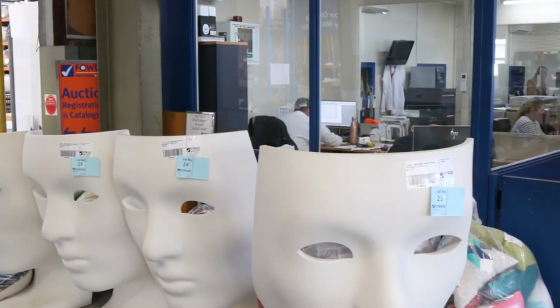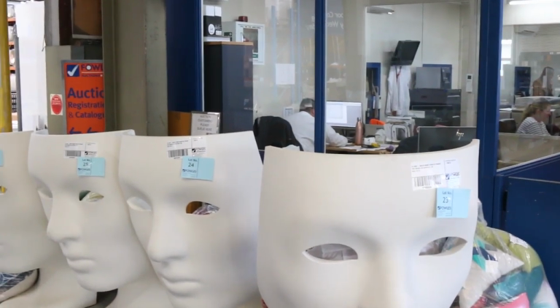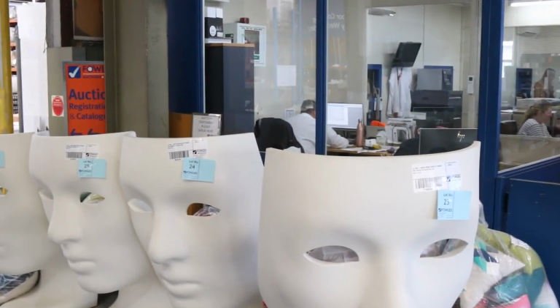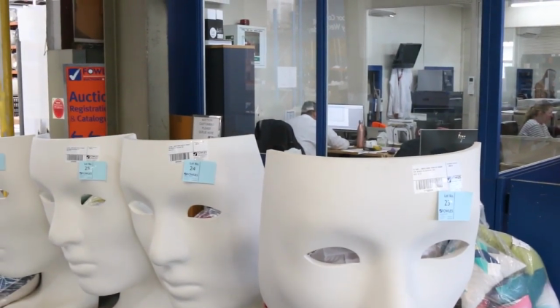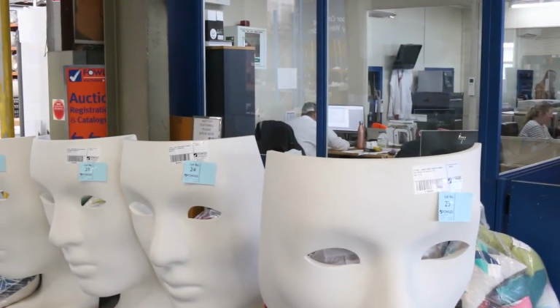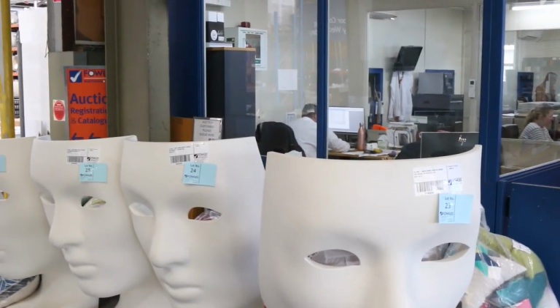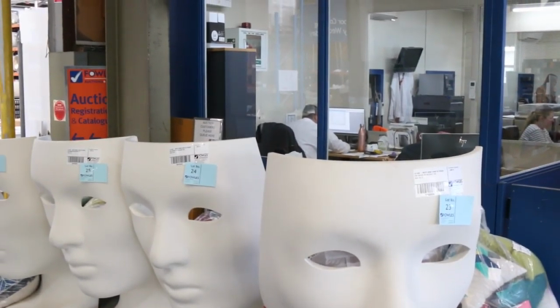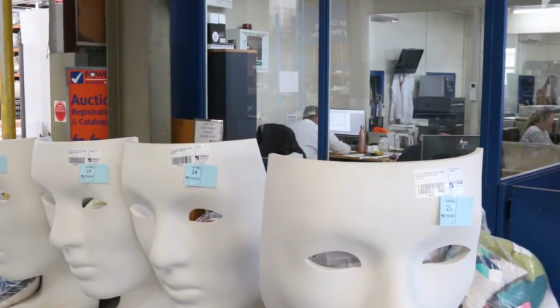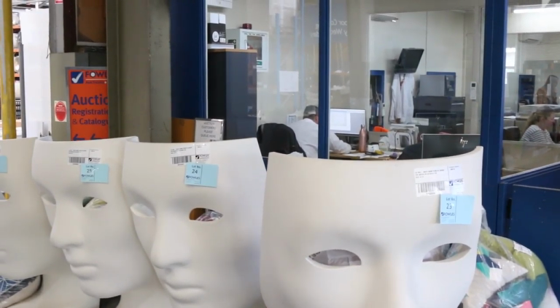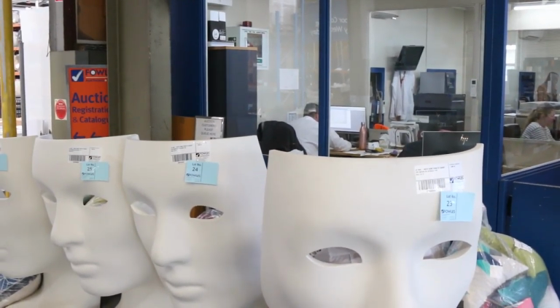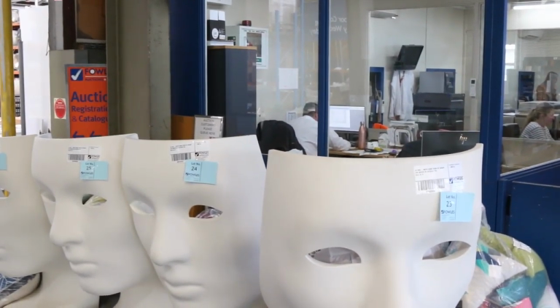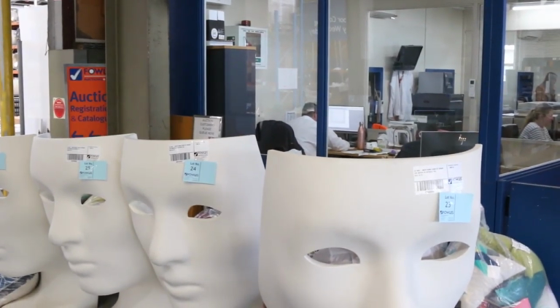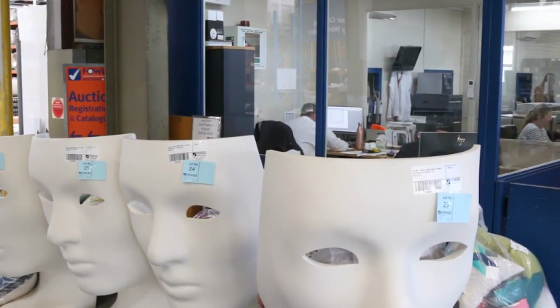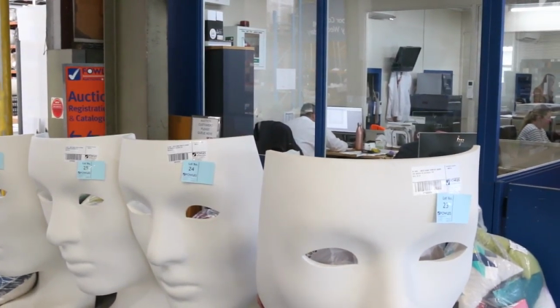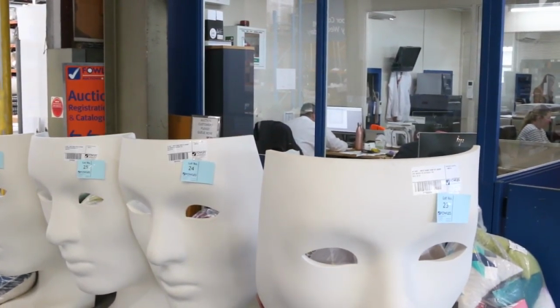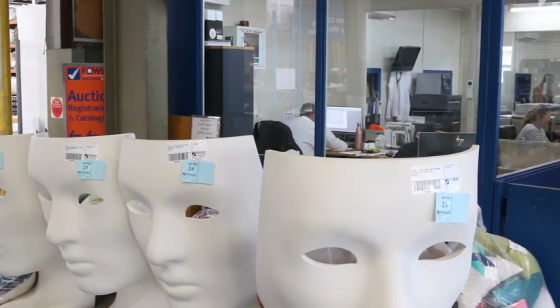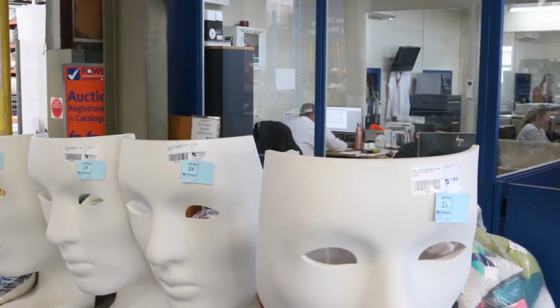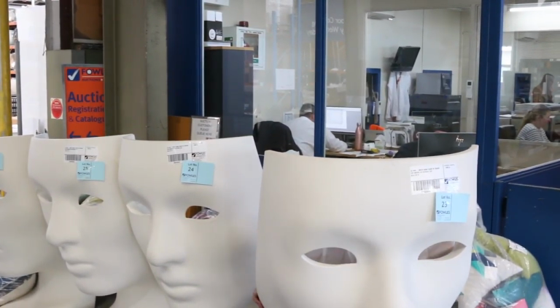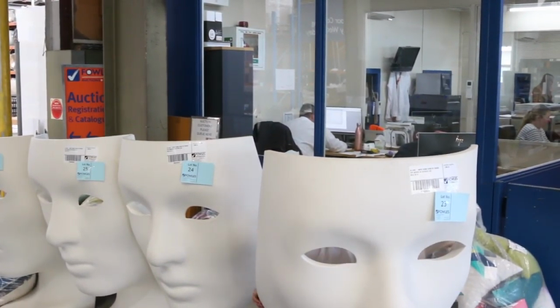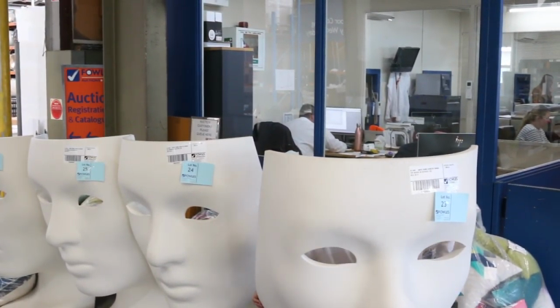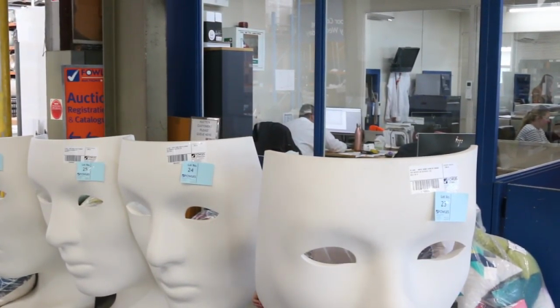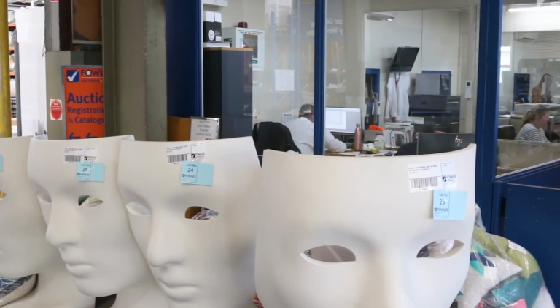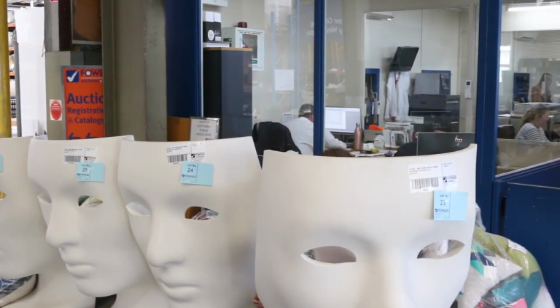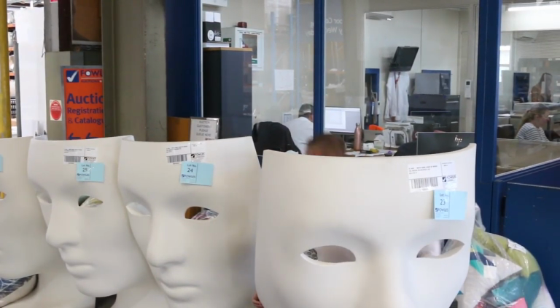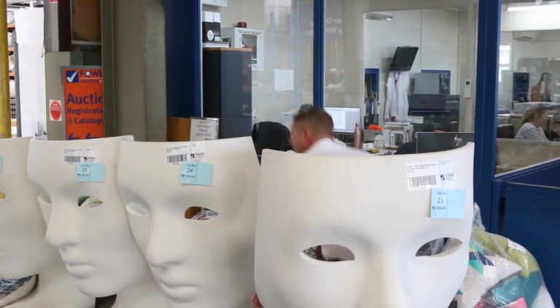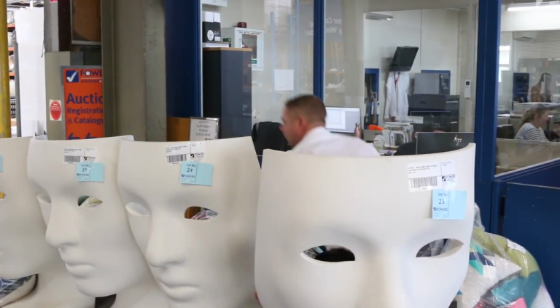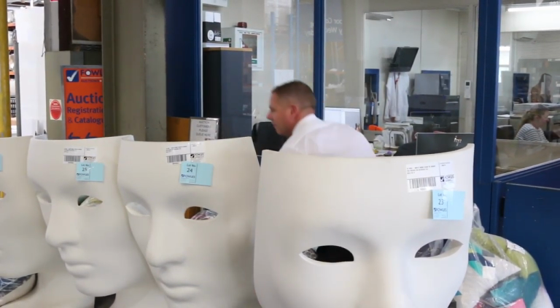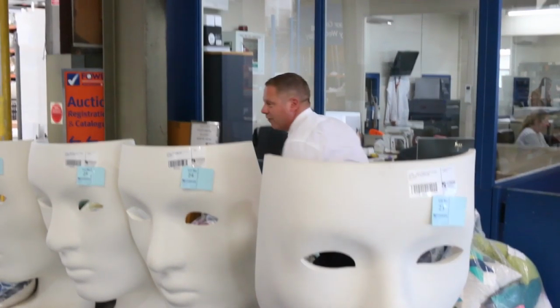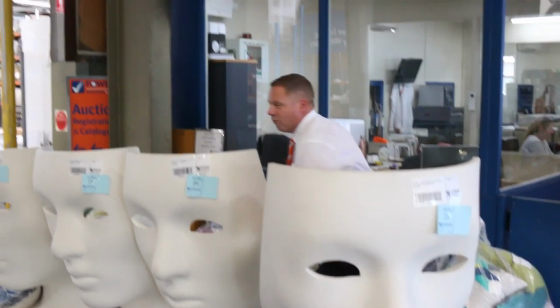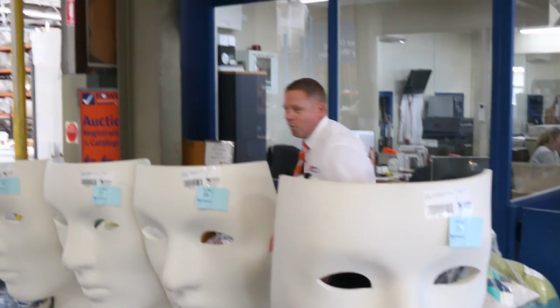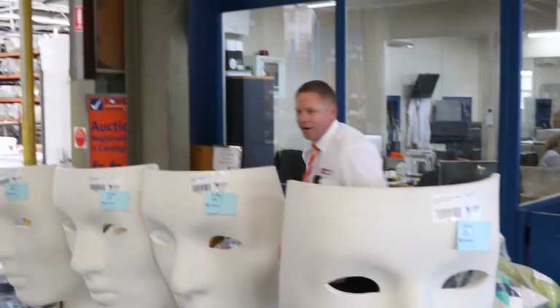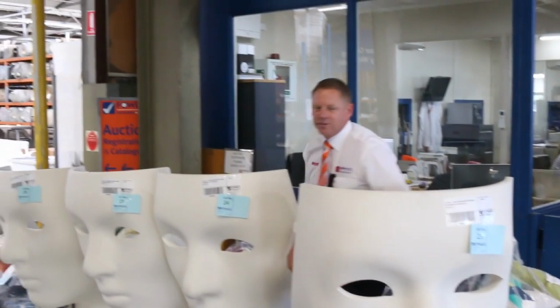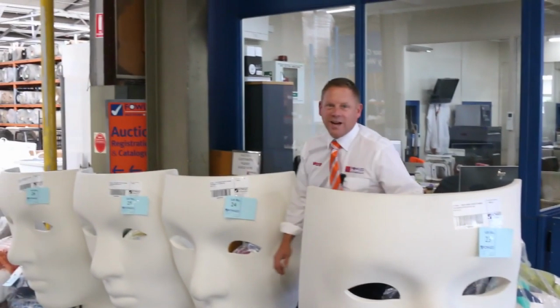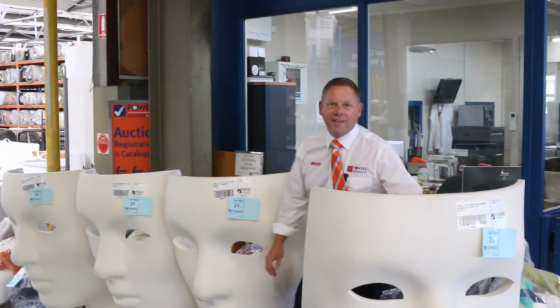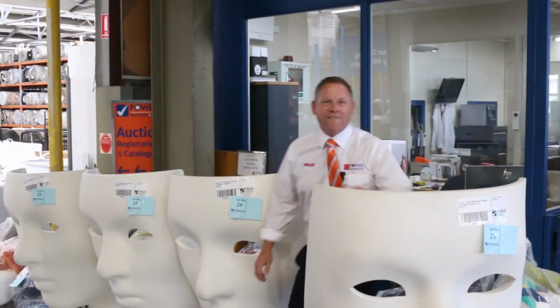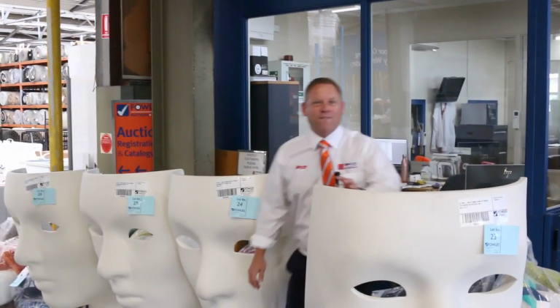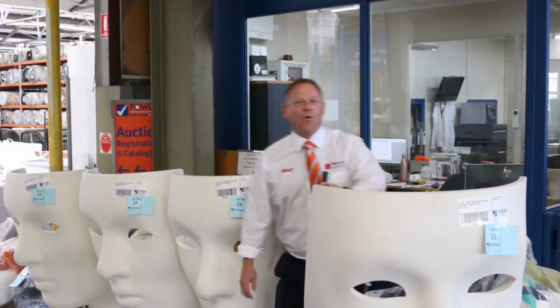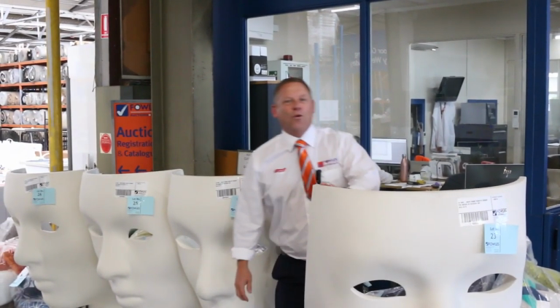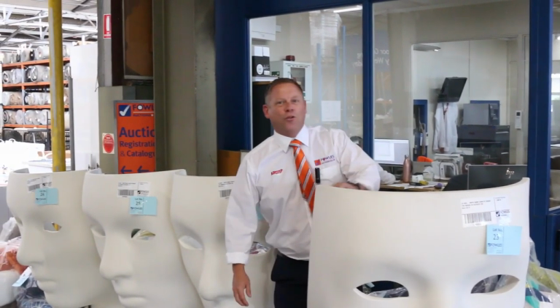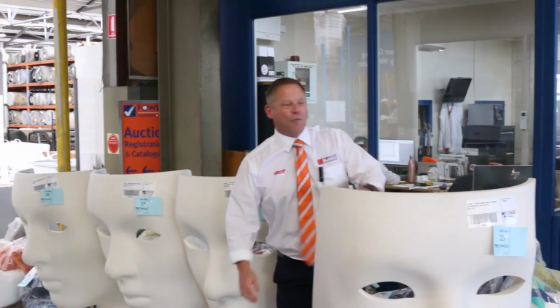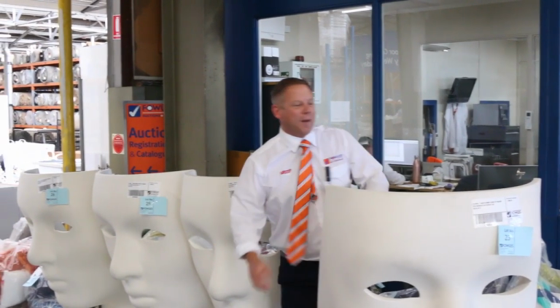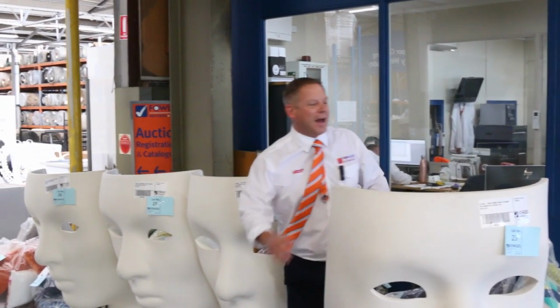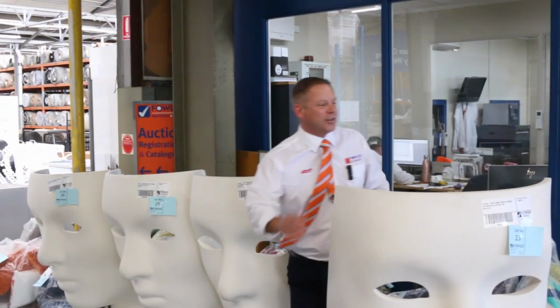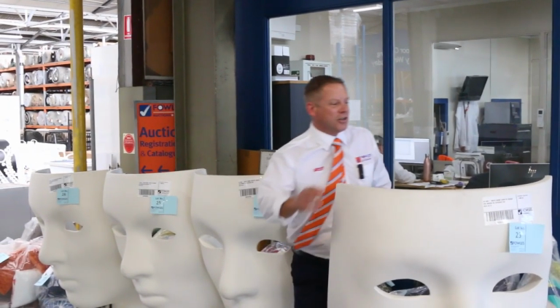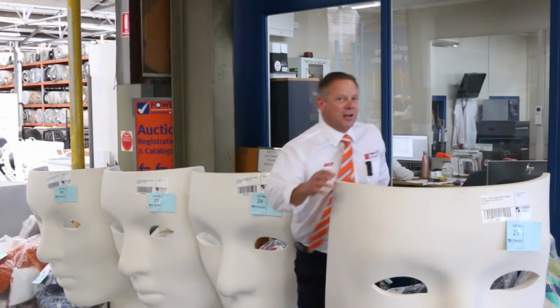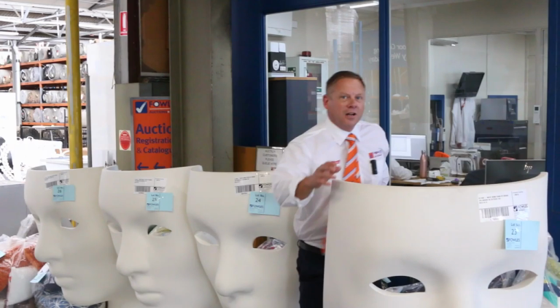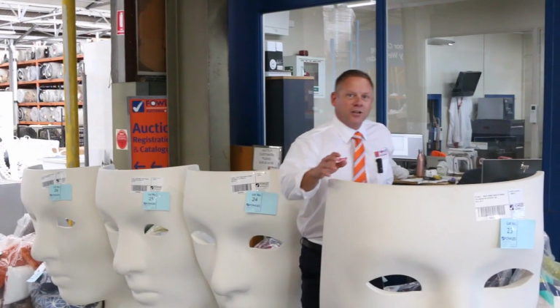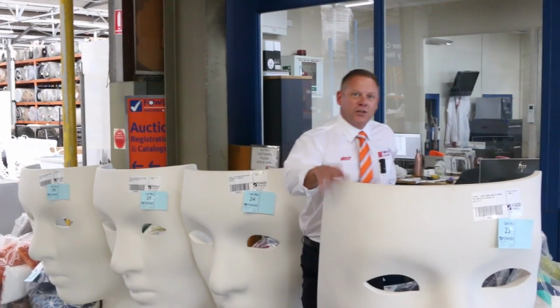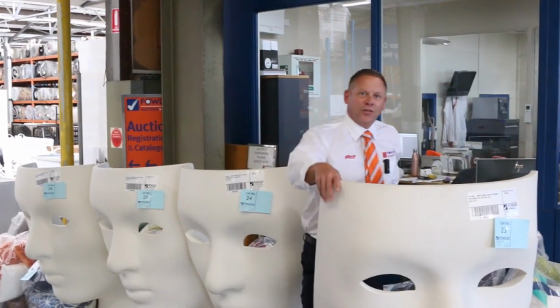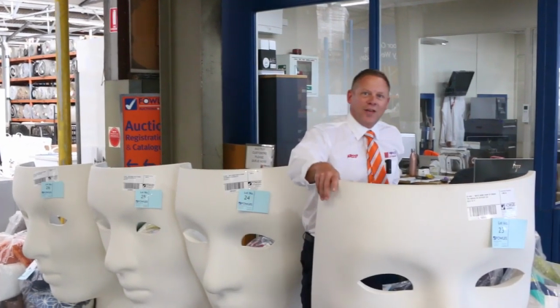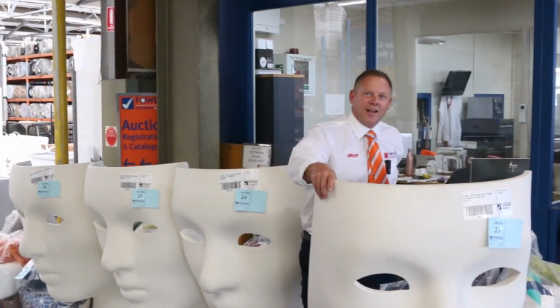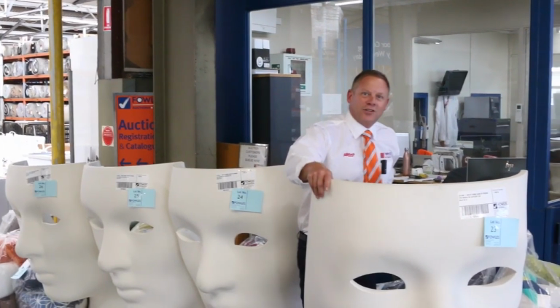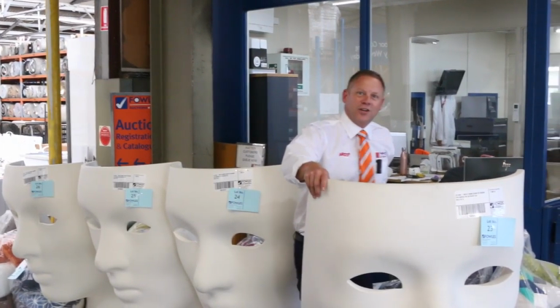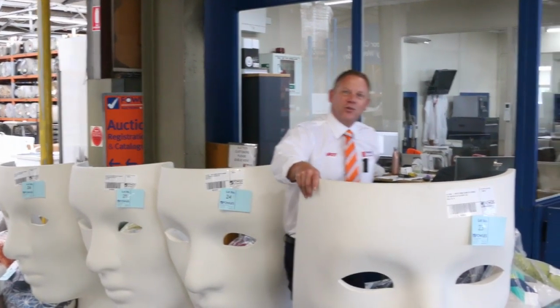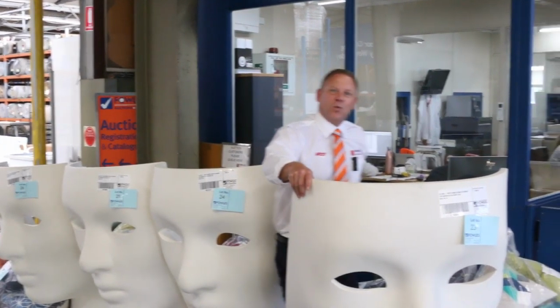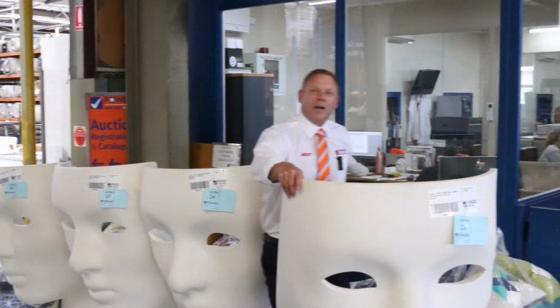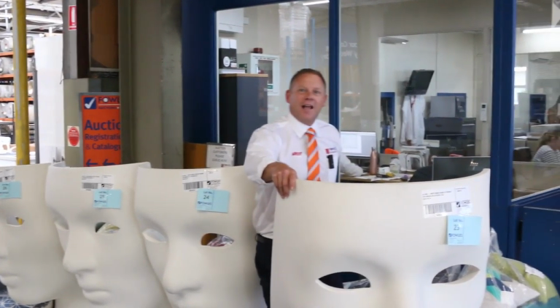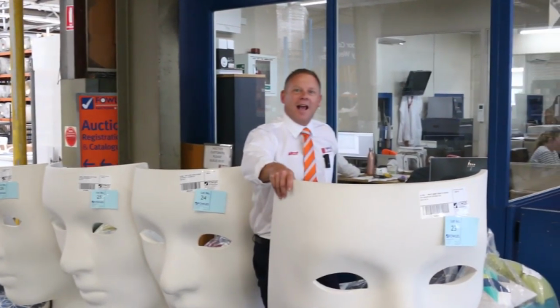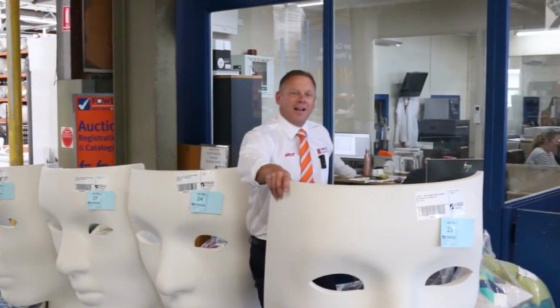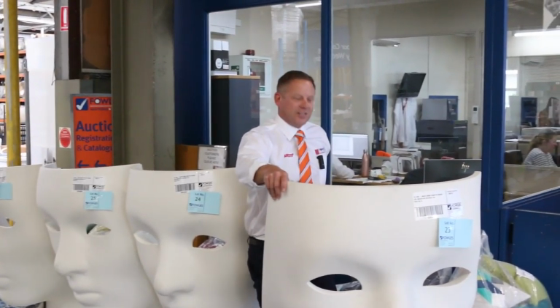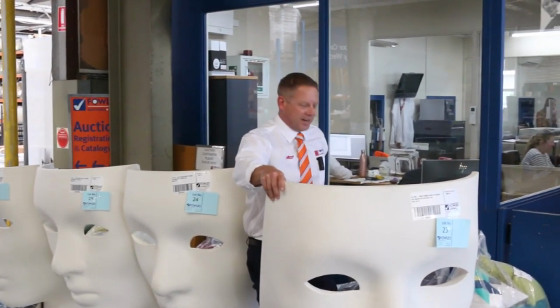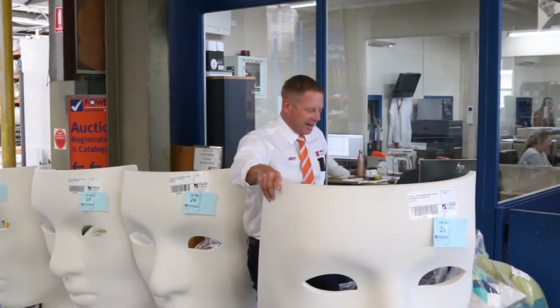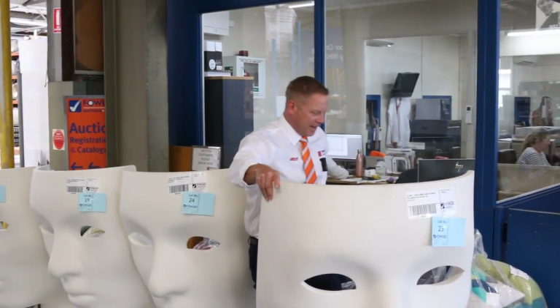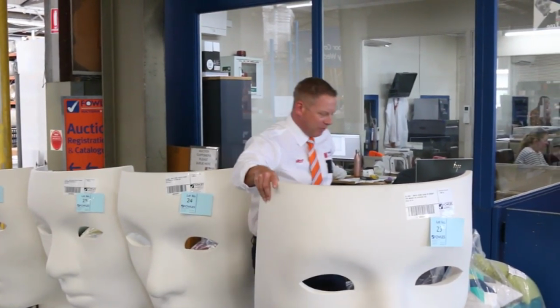Hi, I'm Liam from Fowles and welcome to the Home Renovators auction preview for Wednesday the 4th of March 2020 at 10am.